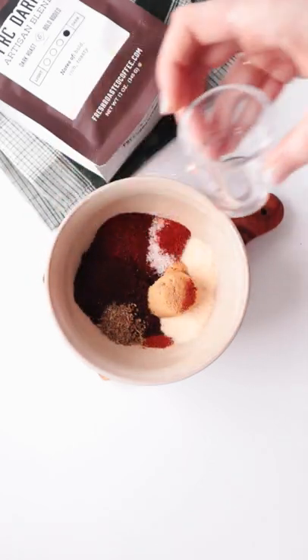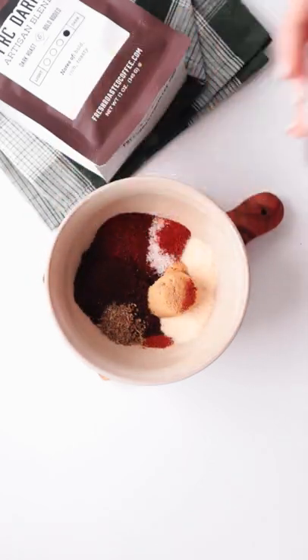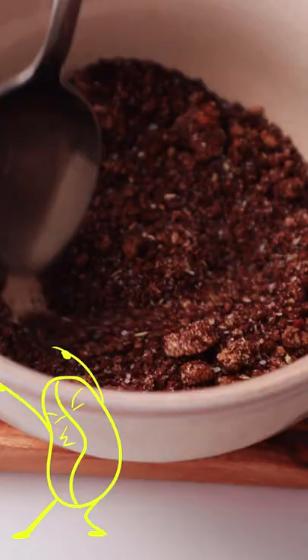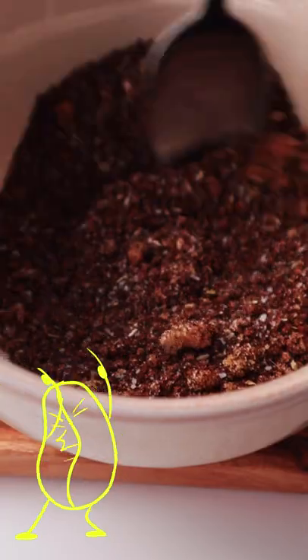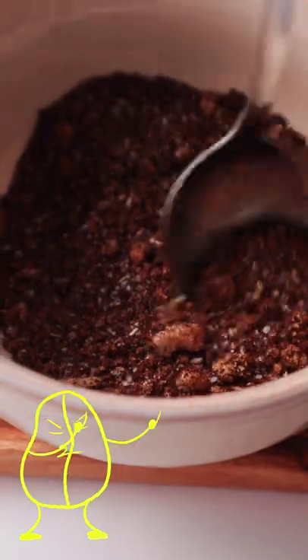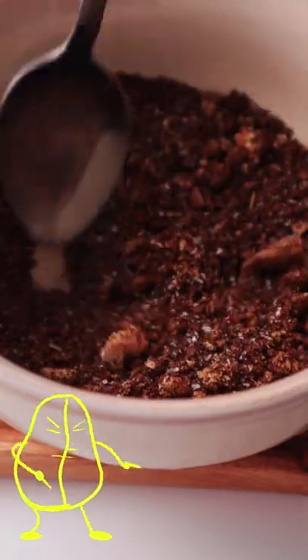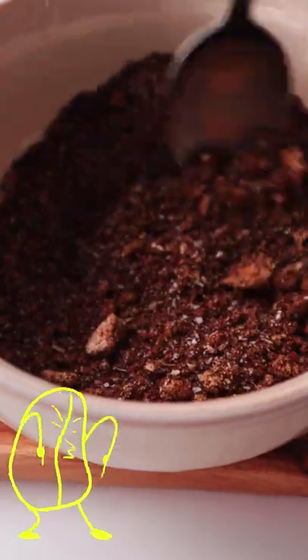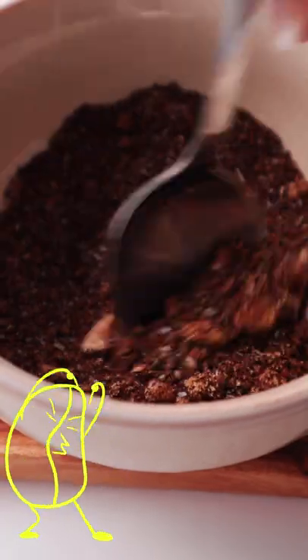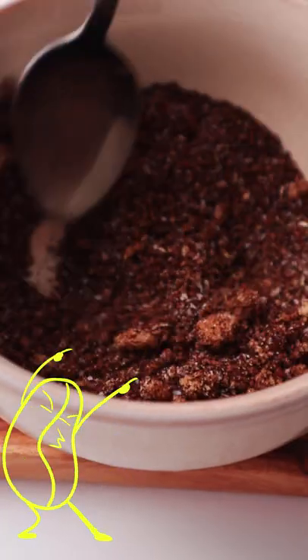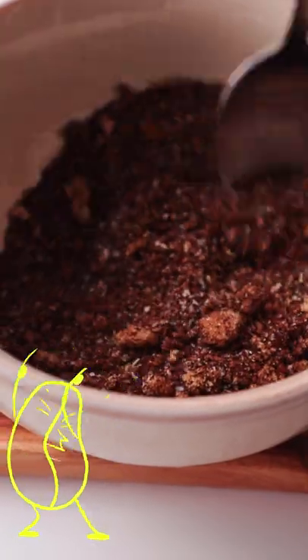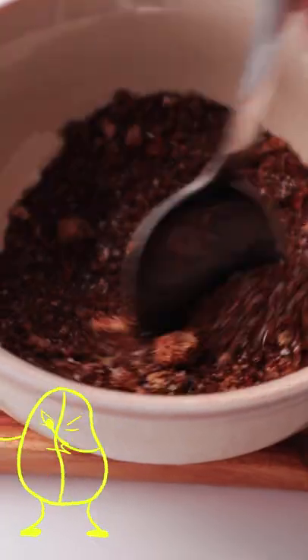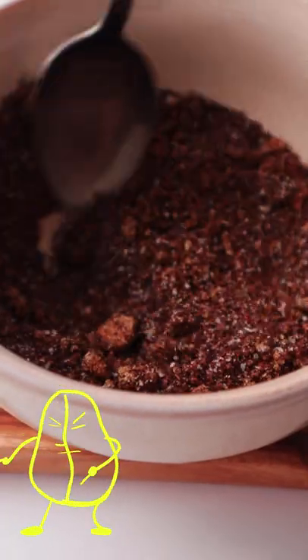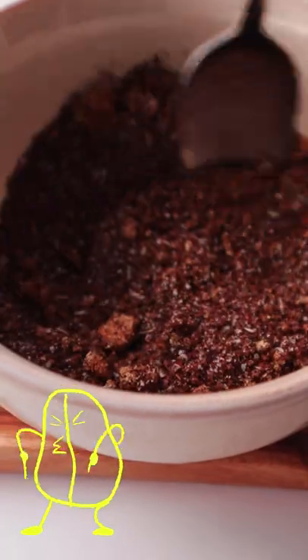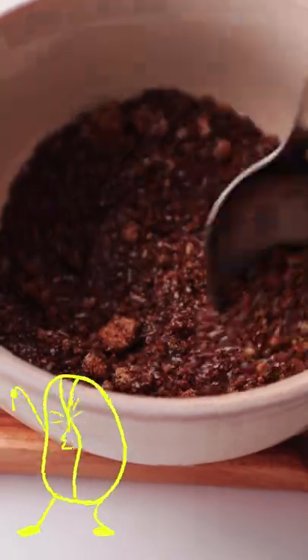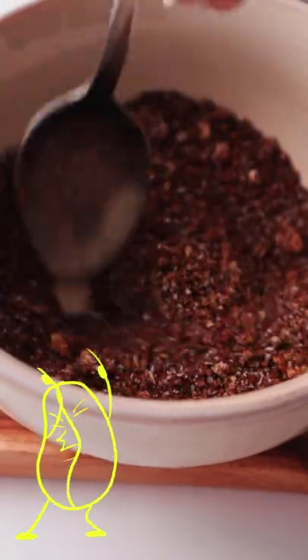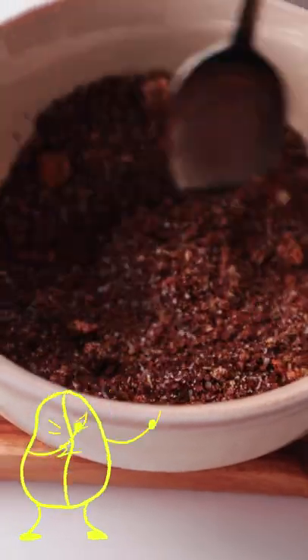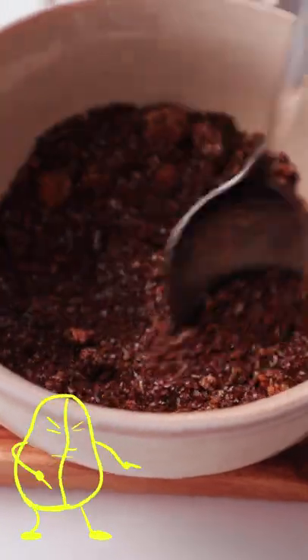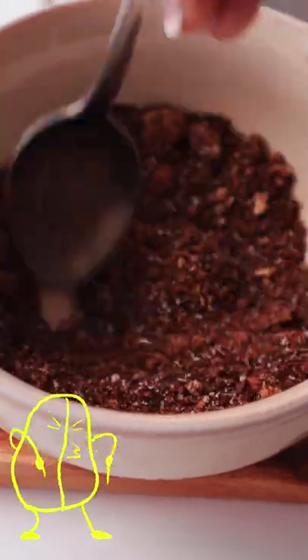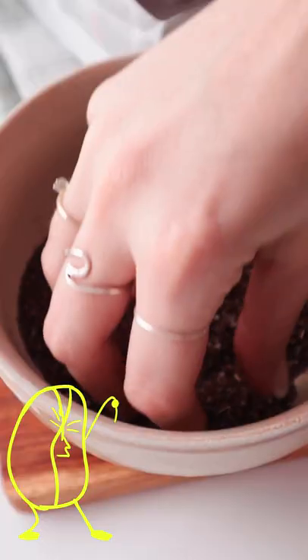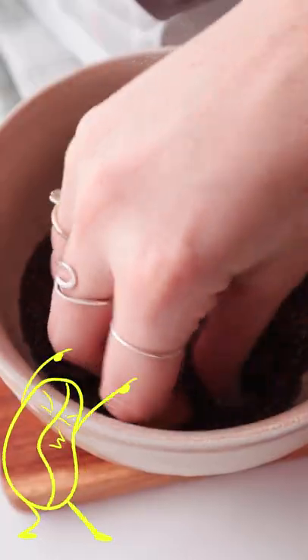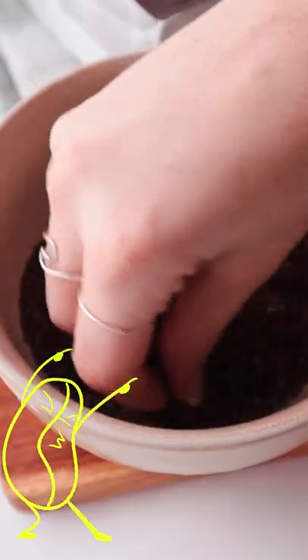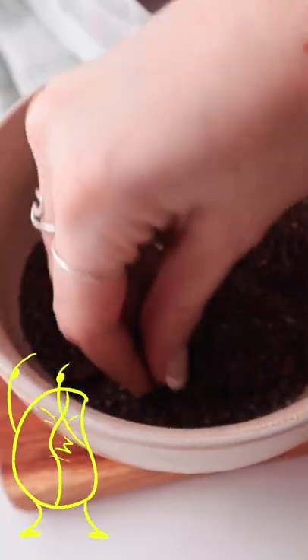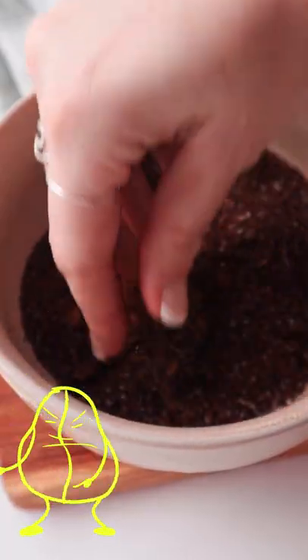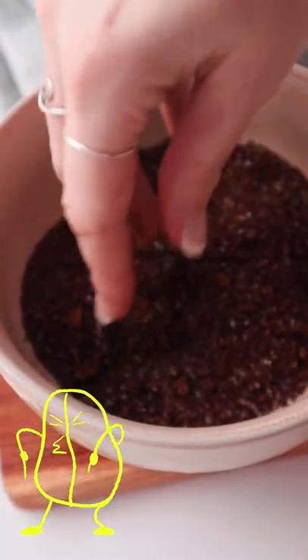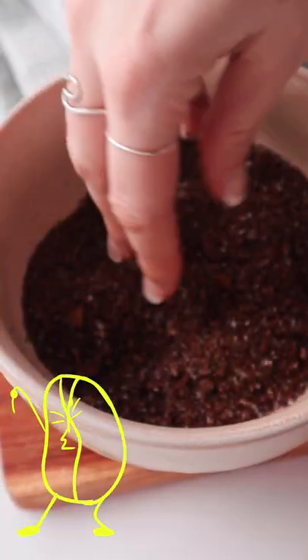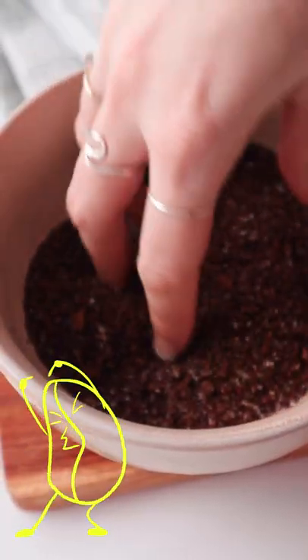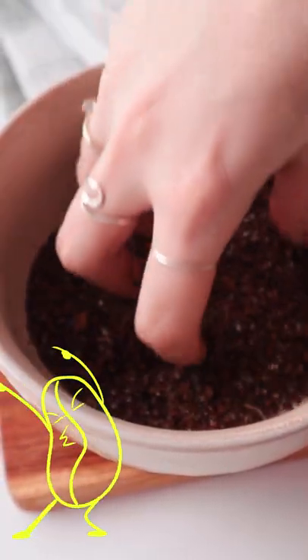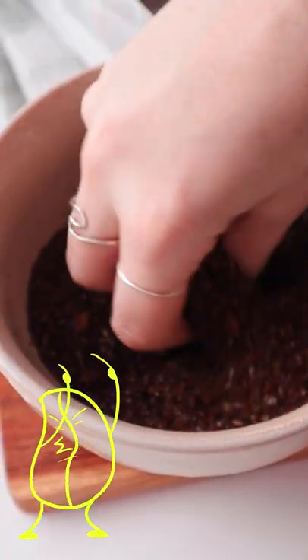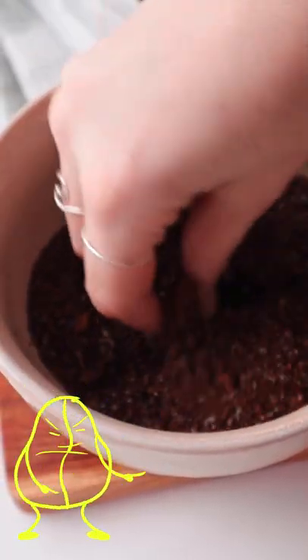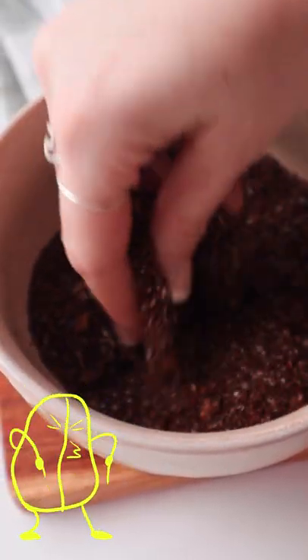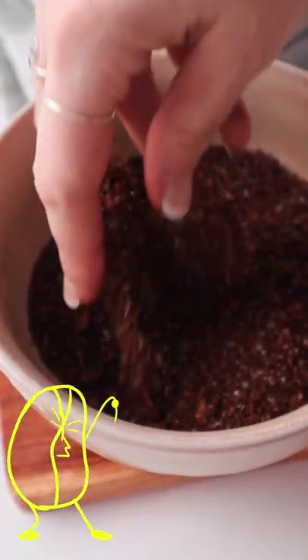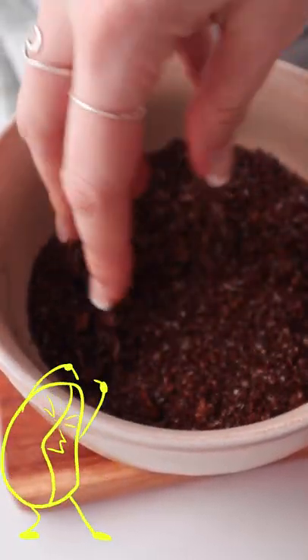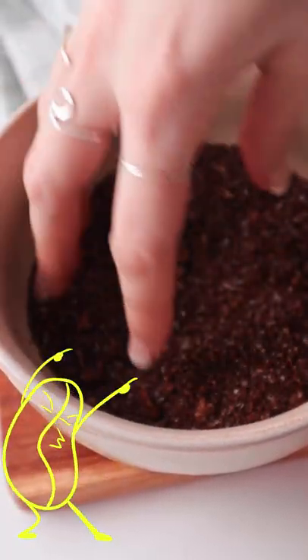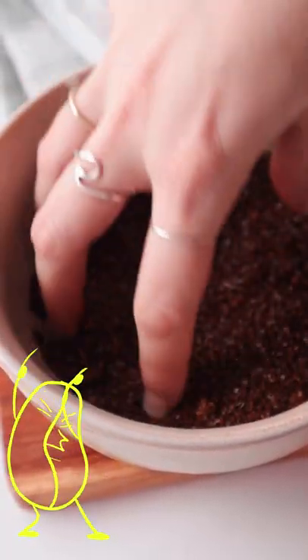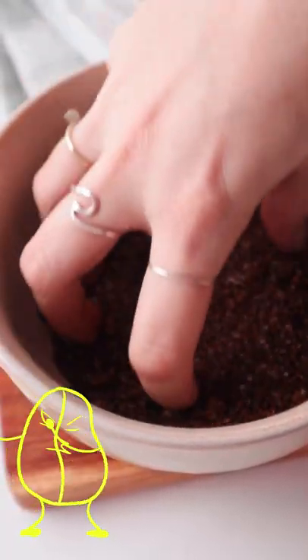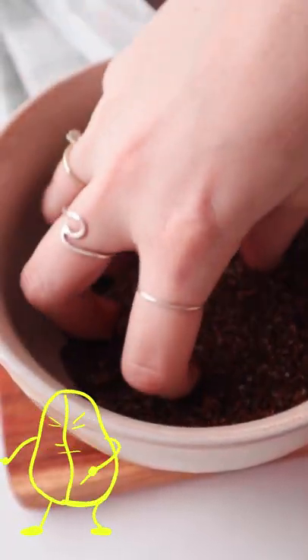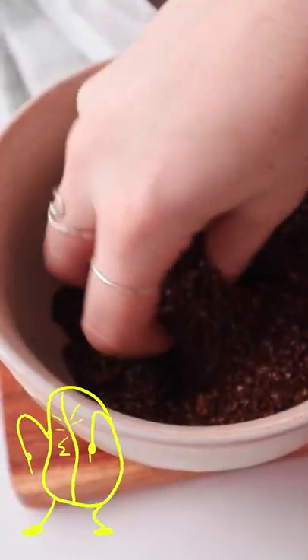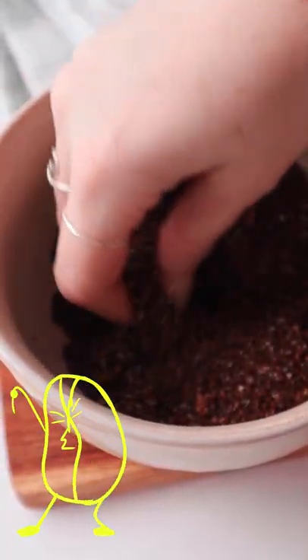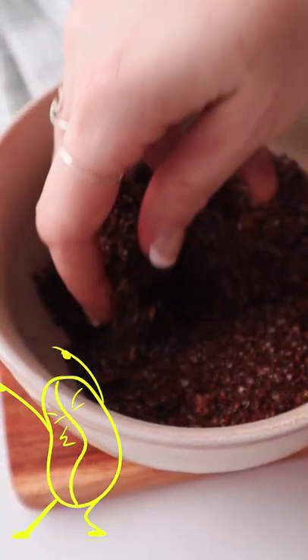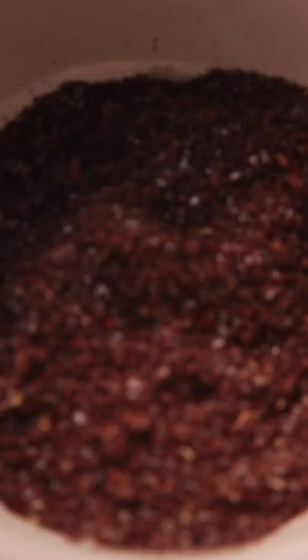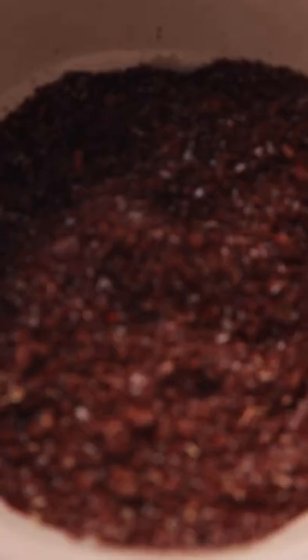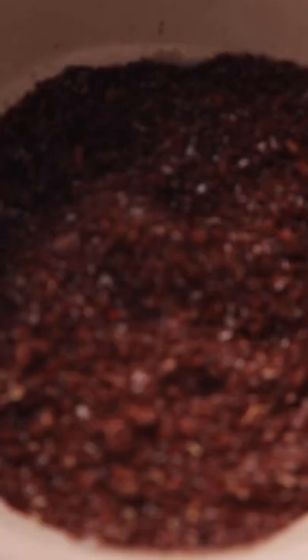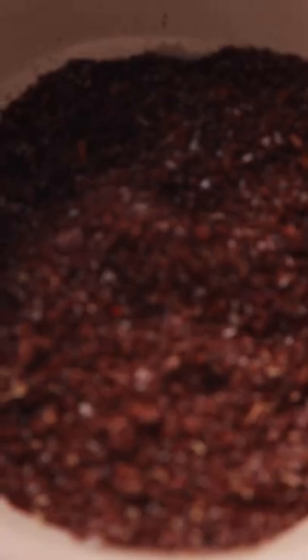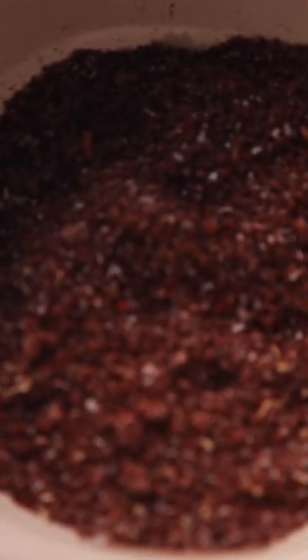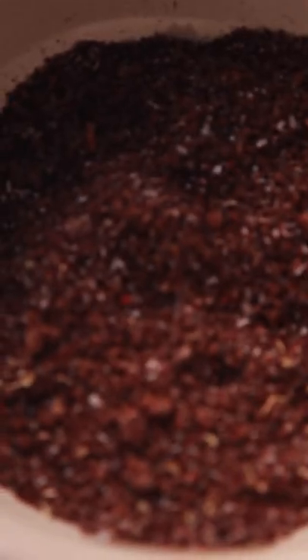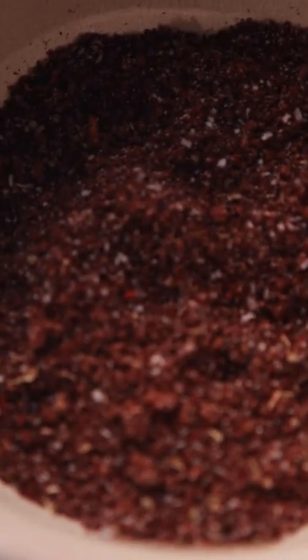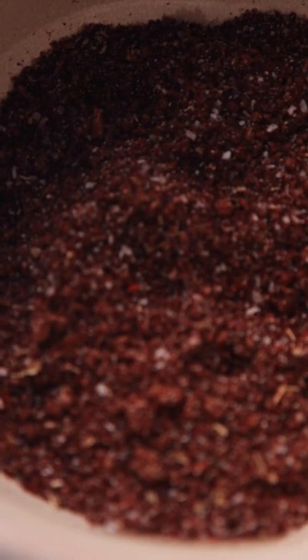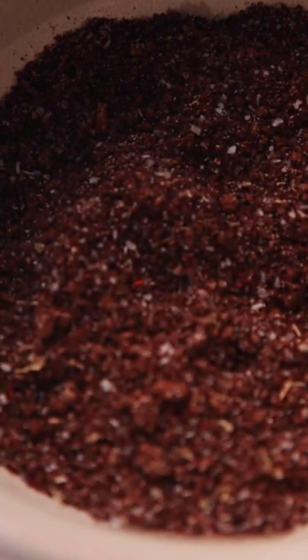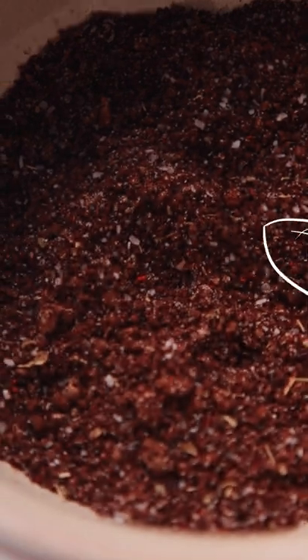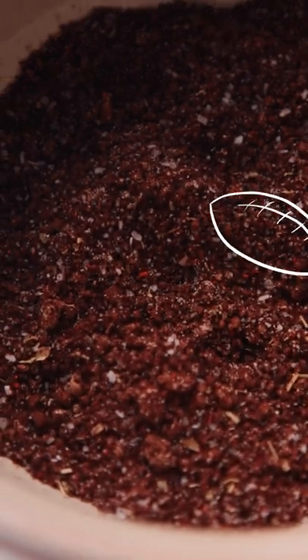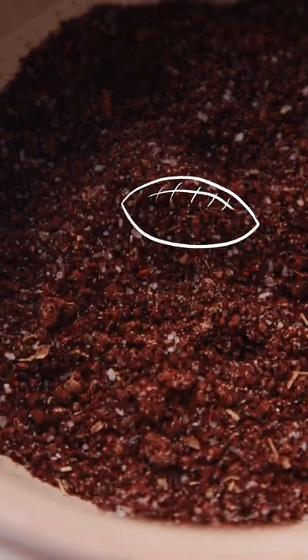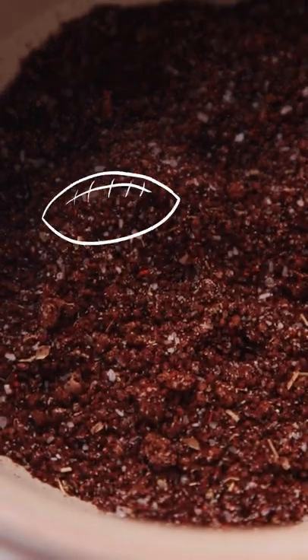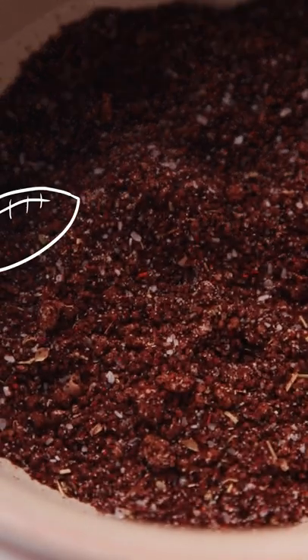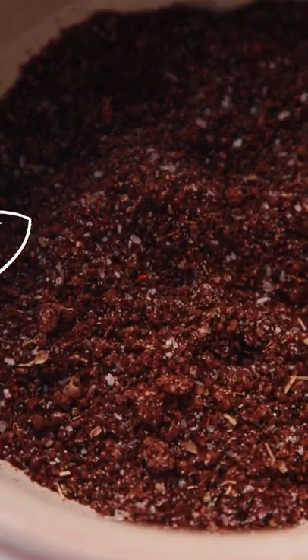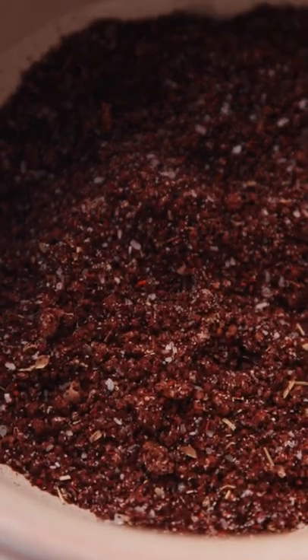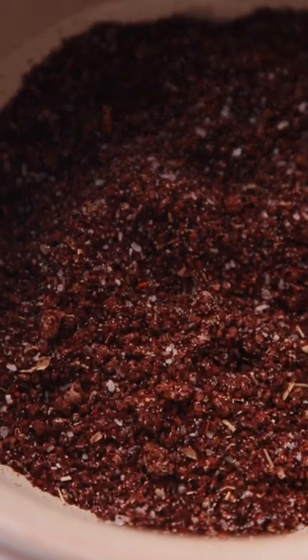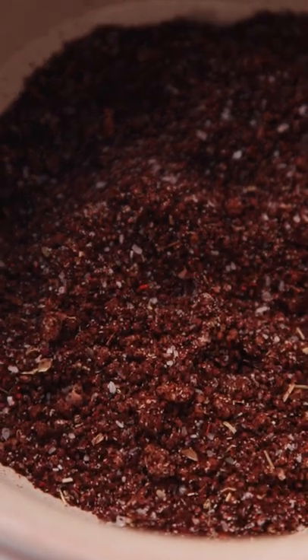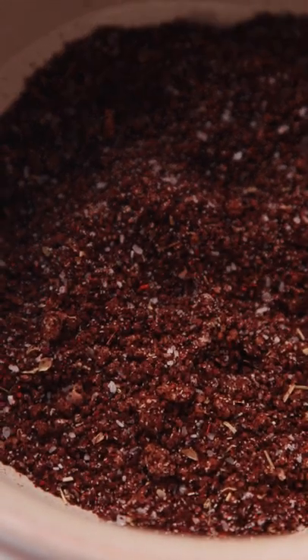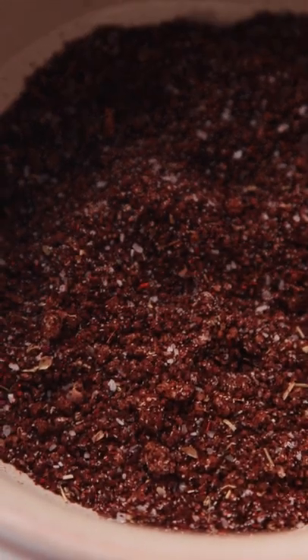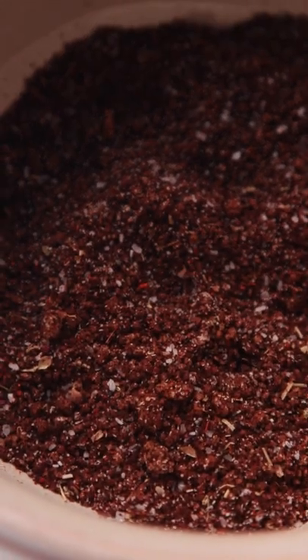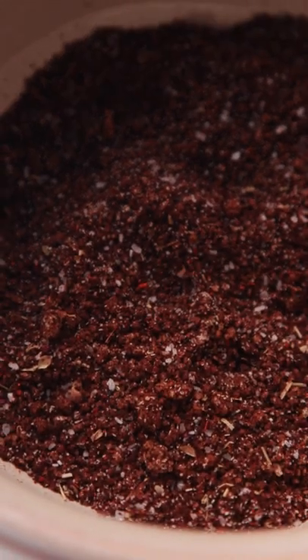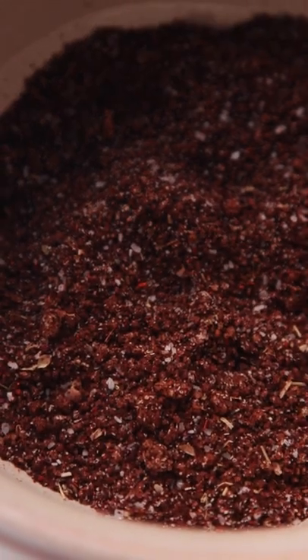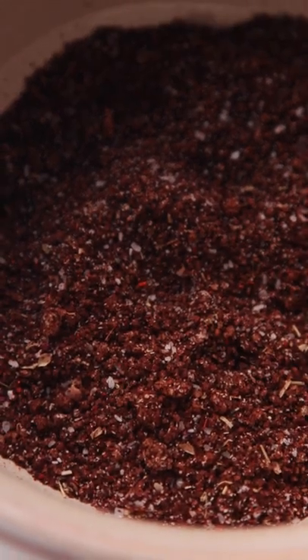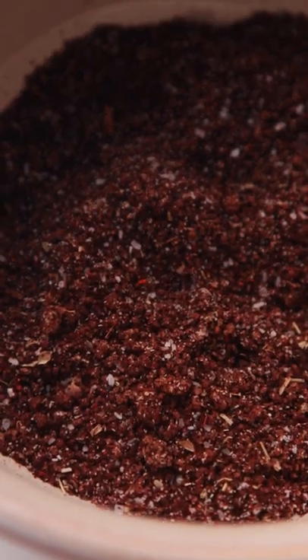This rub is a great tenderizer. Make it for your game day party and let us know what everyone thought.